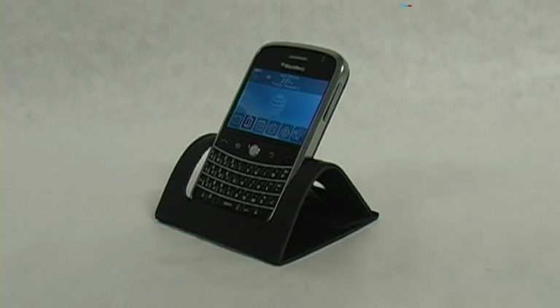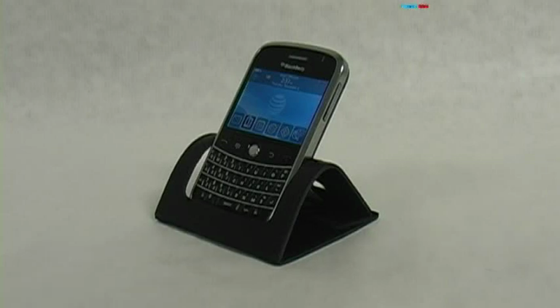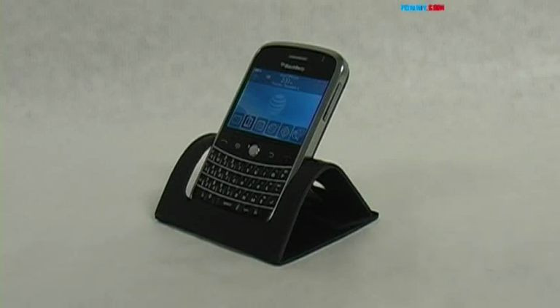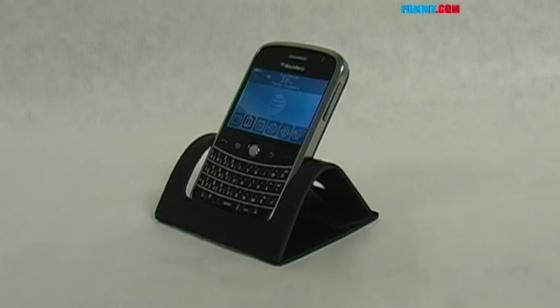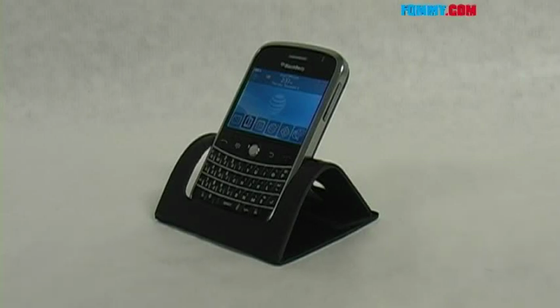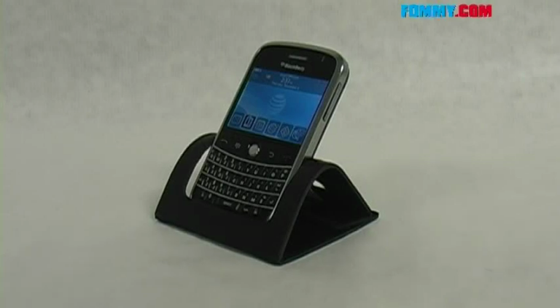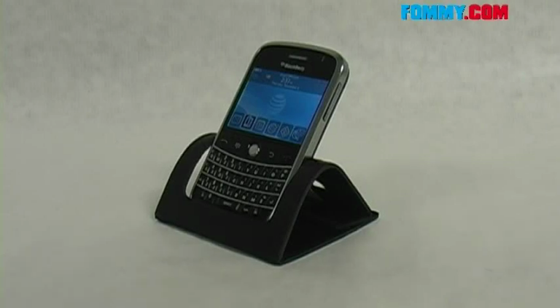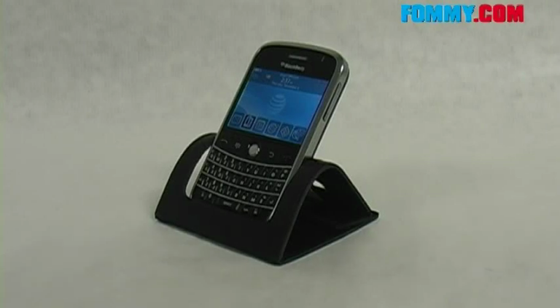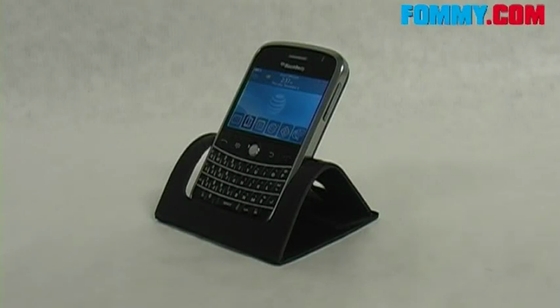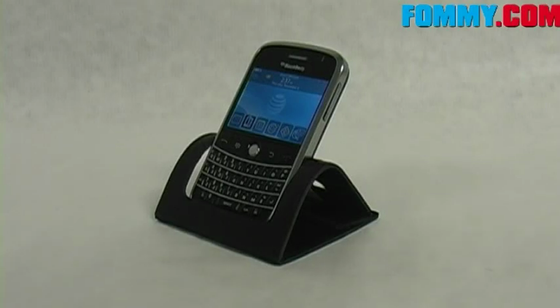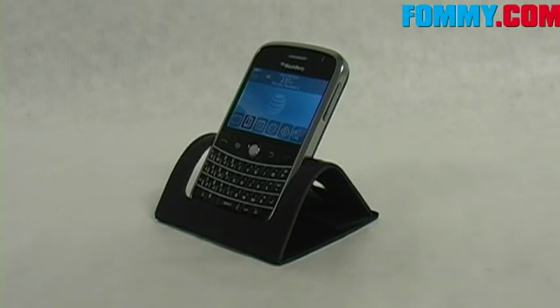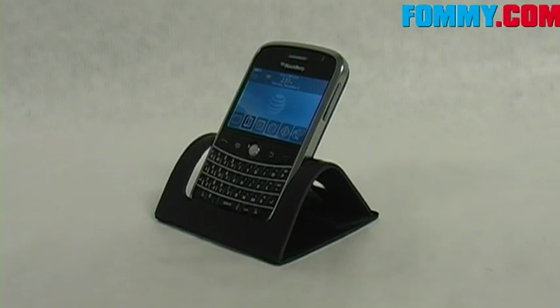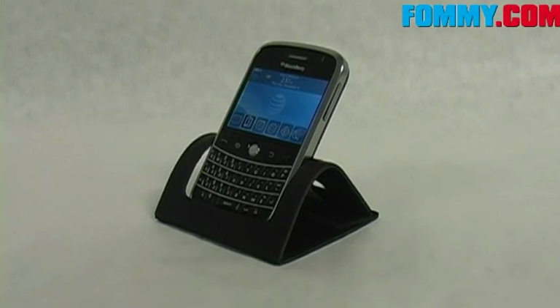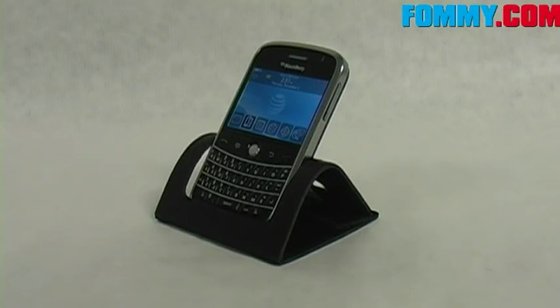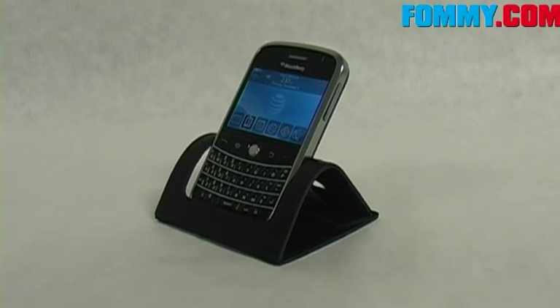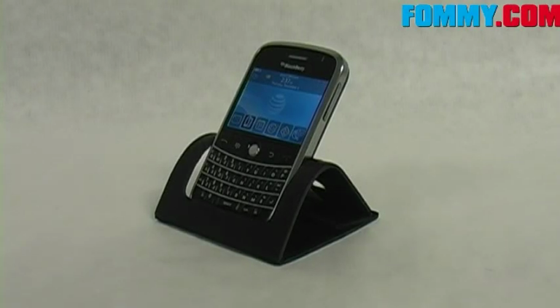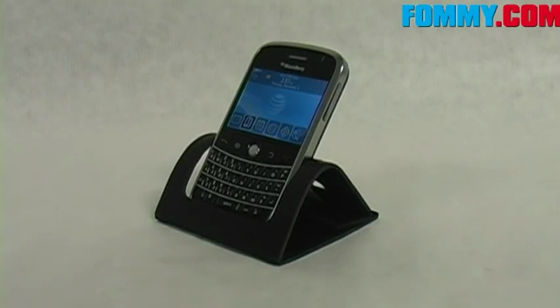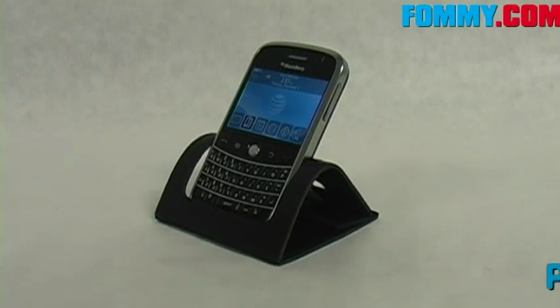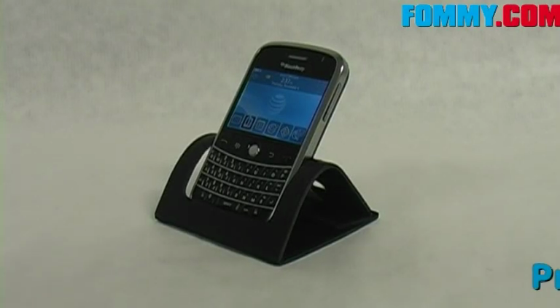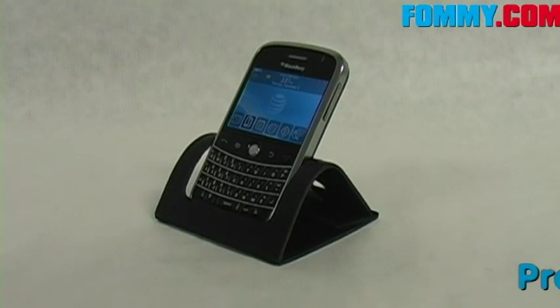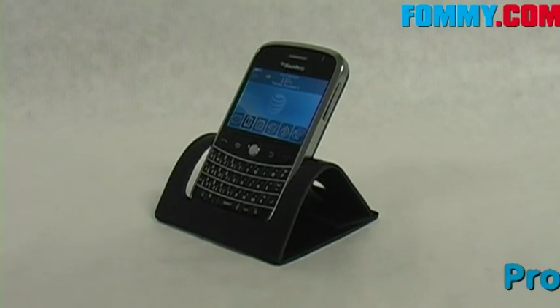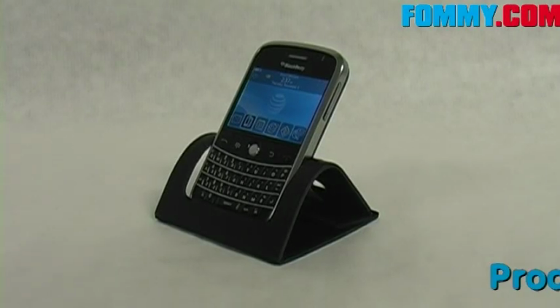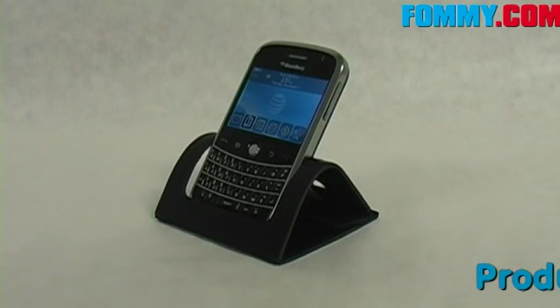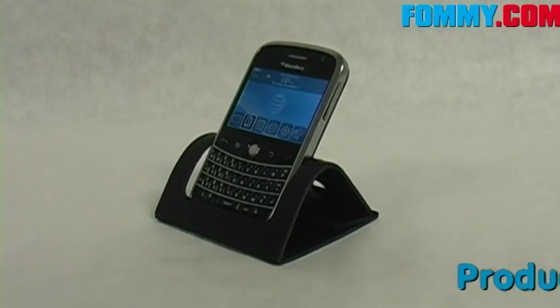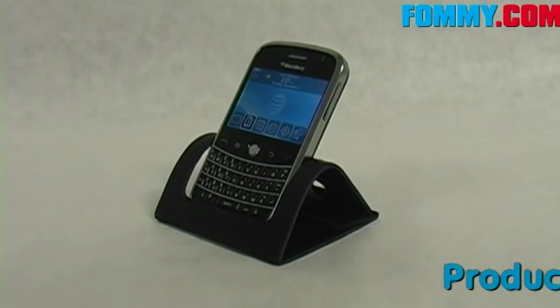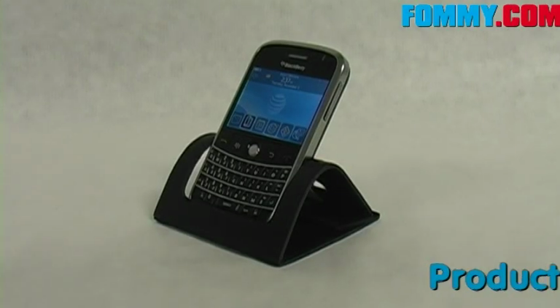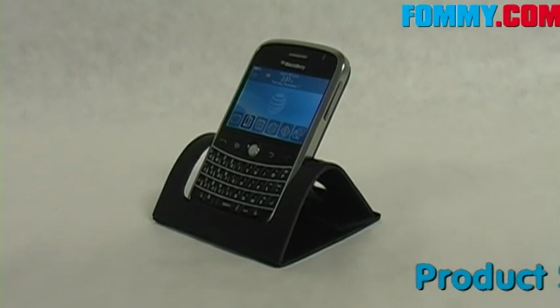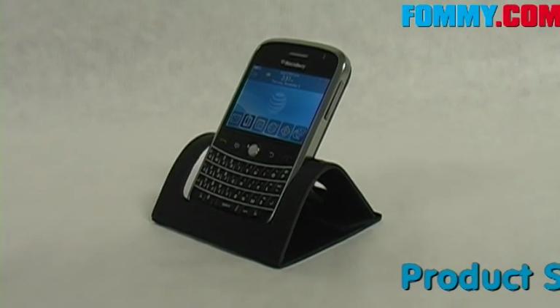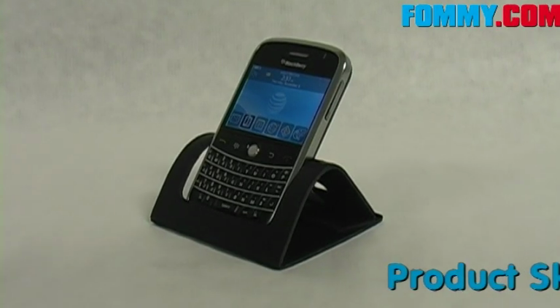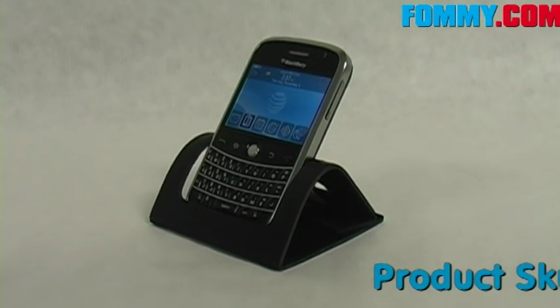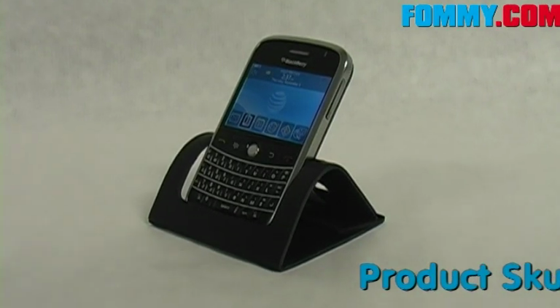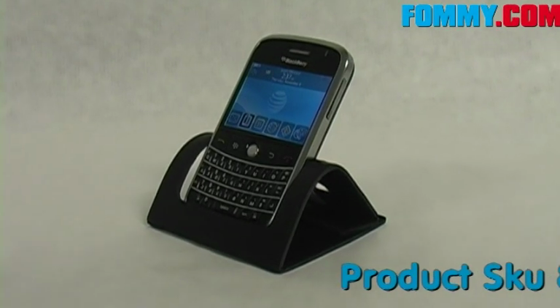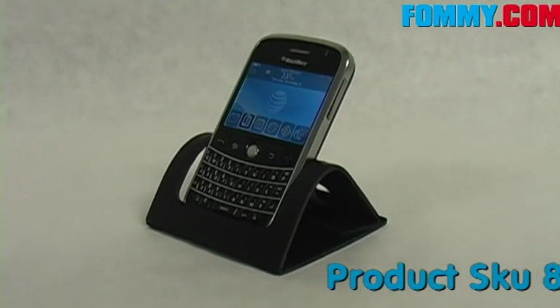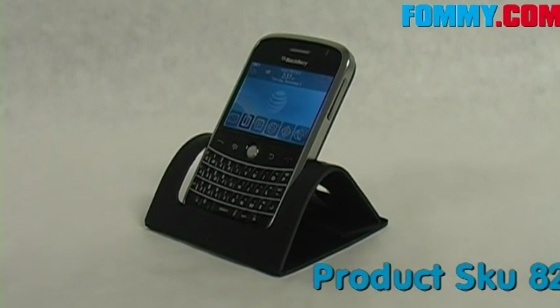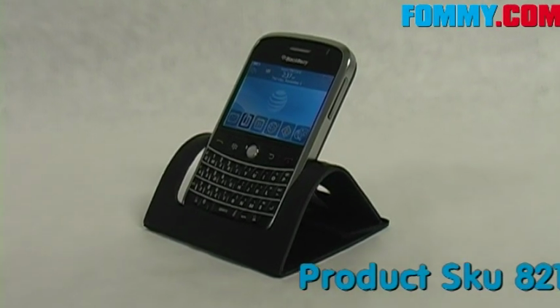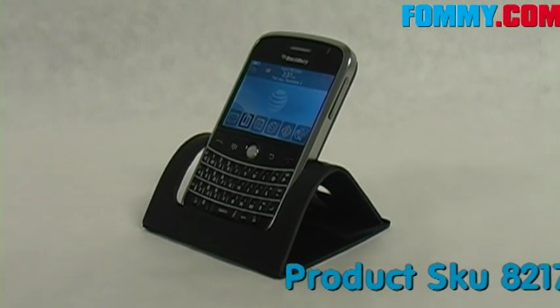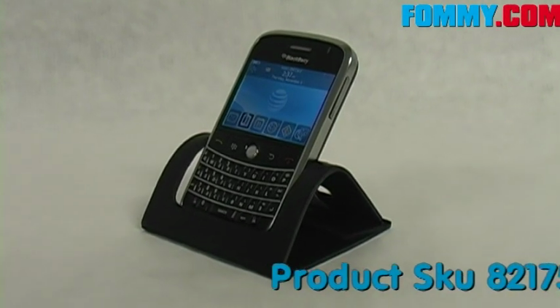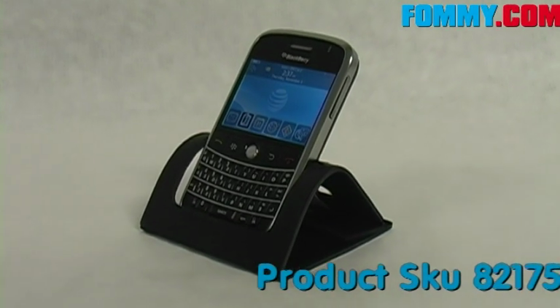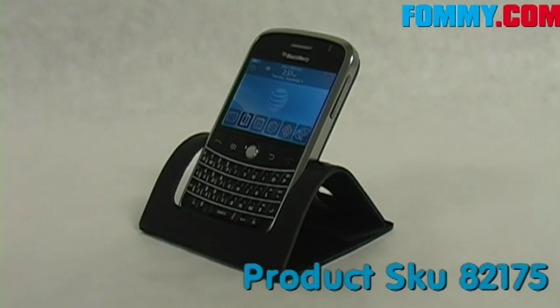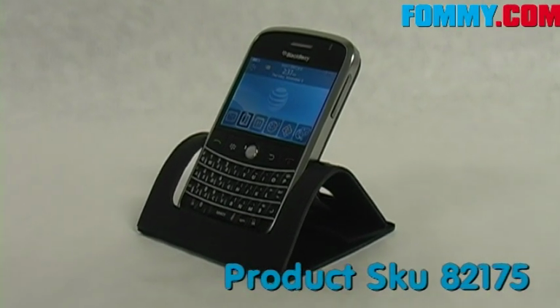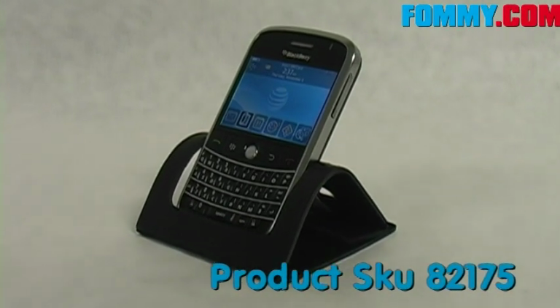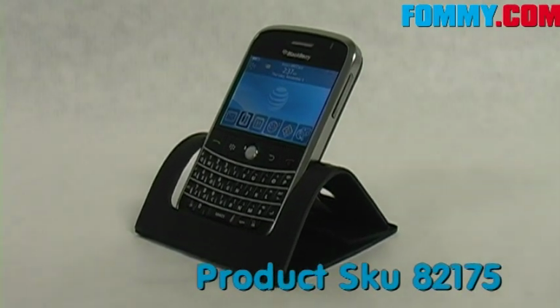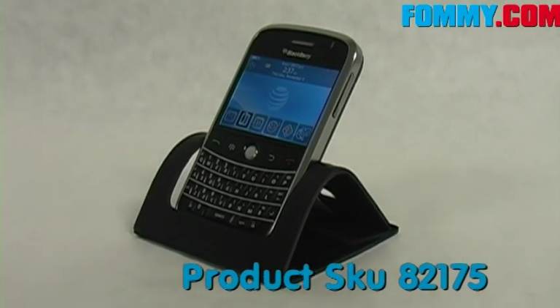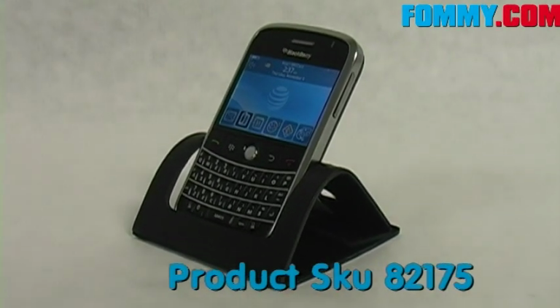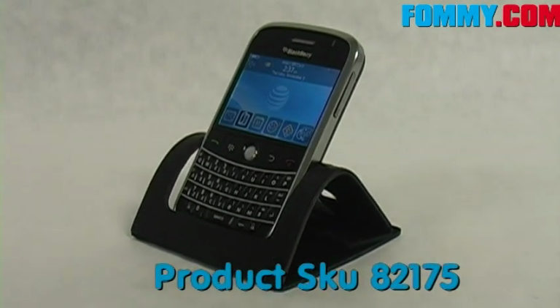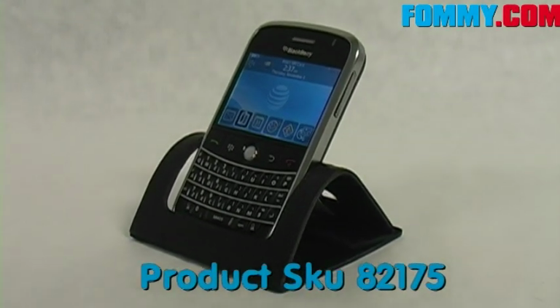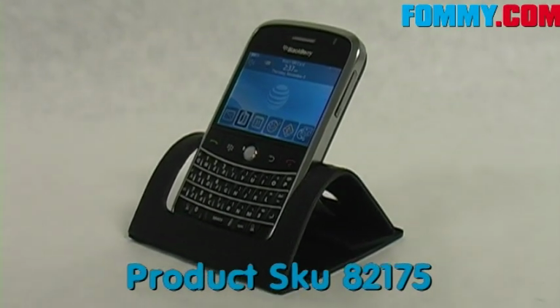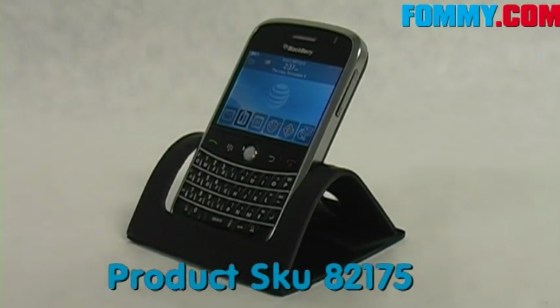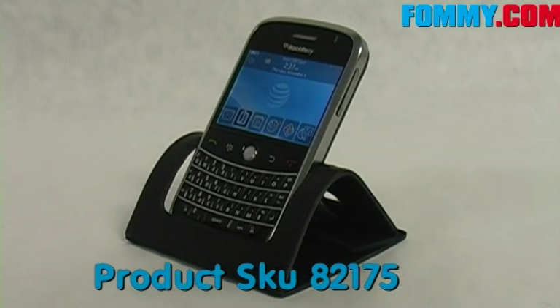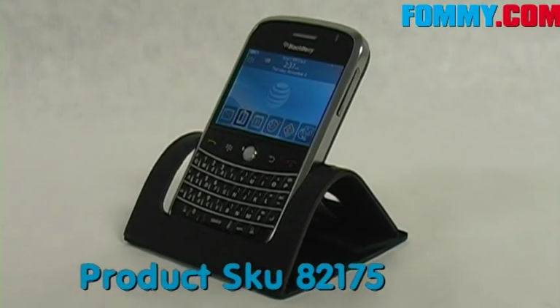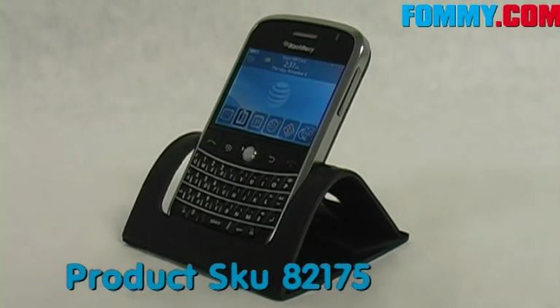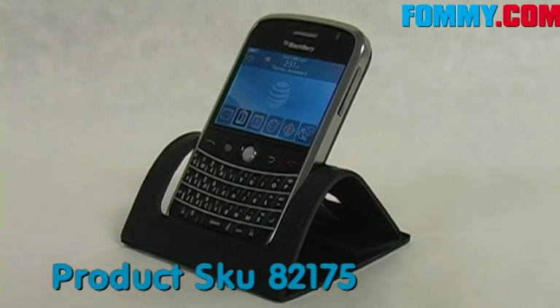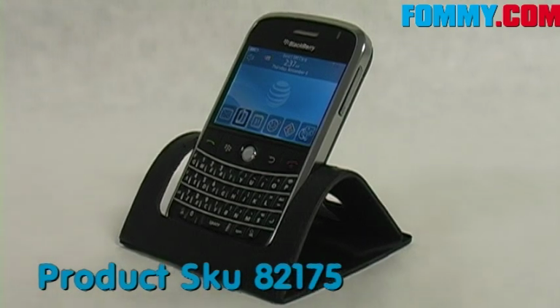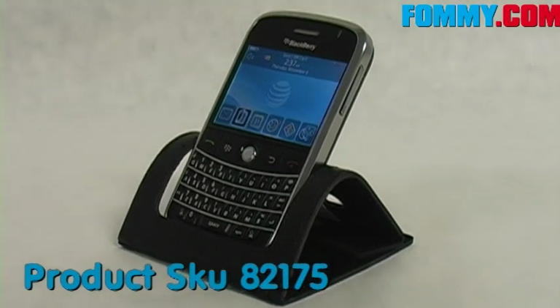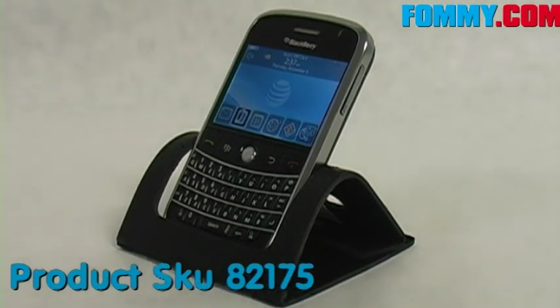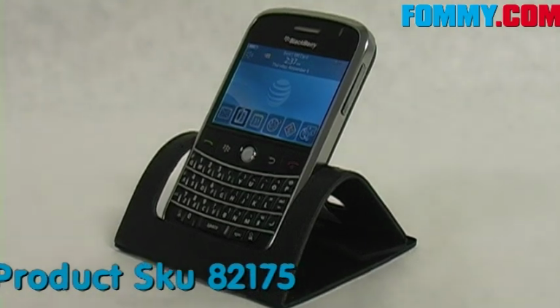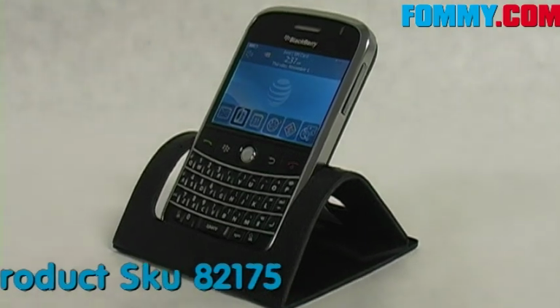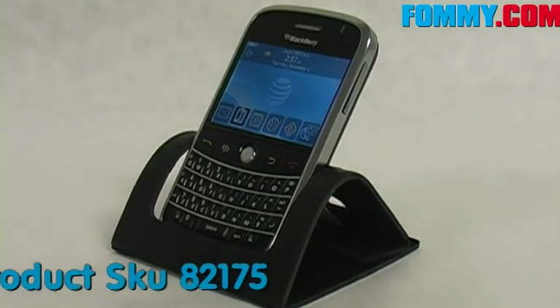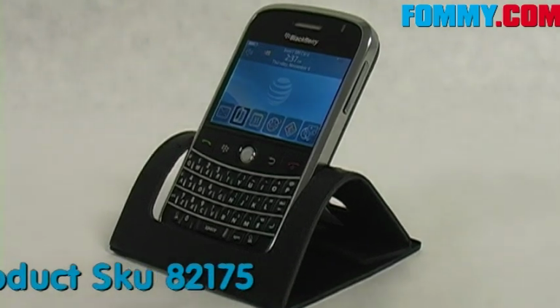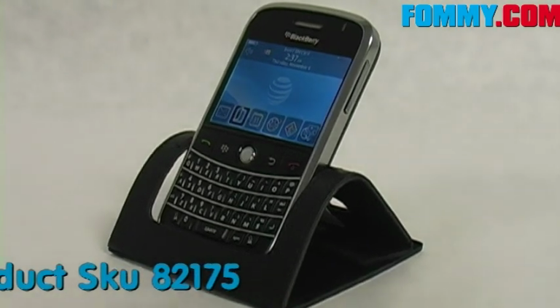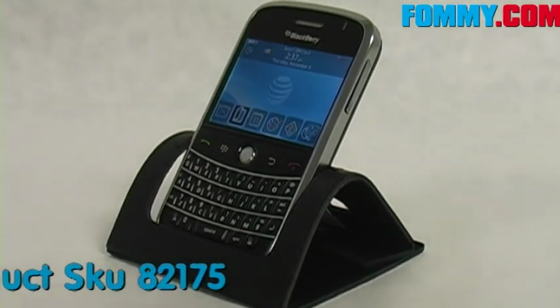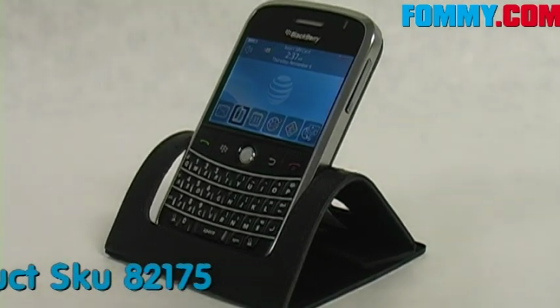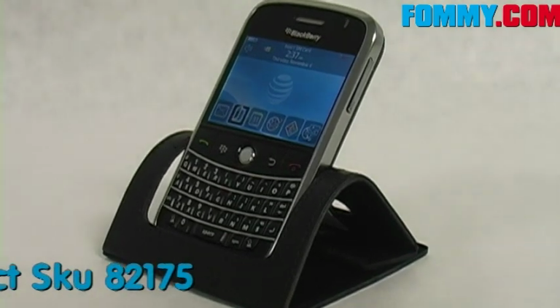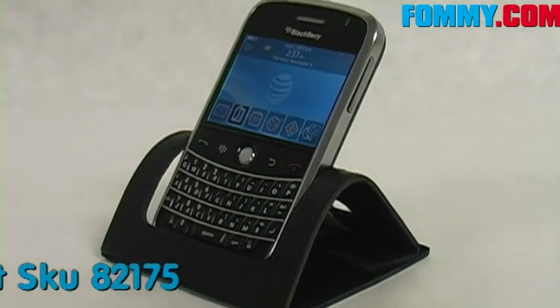Hey guys, you're watching Foamy.com and today we have Rune's leather desktop stand for the Blackberry Bold.